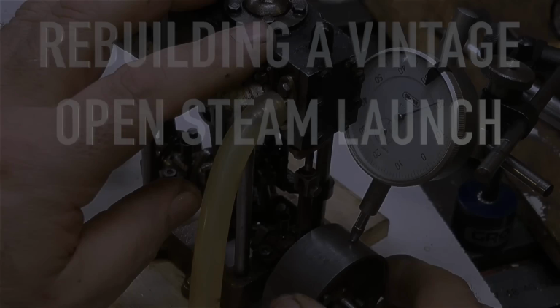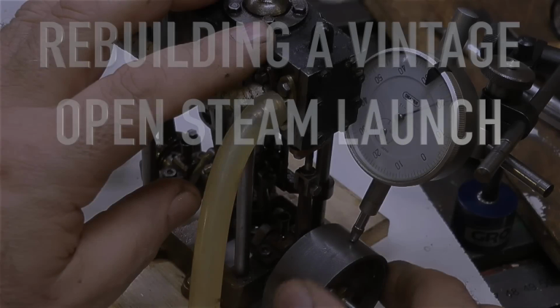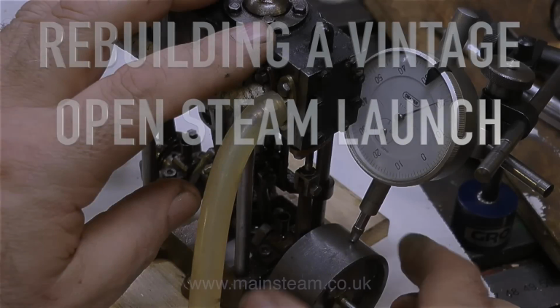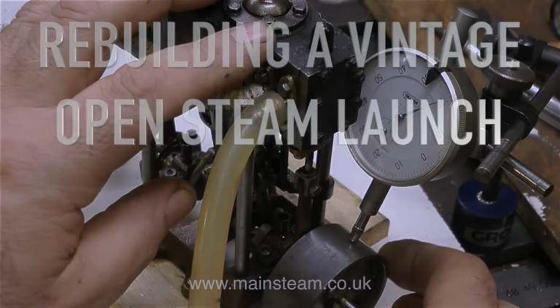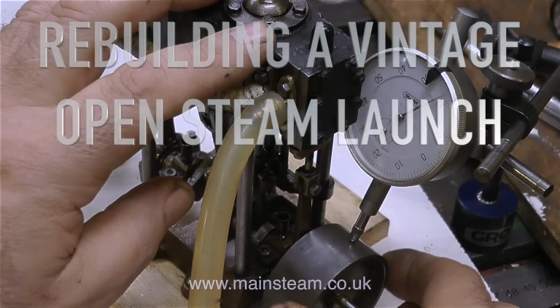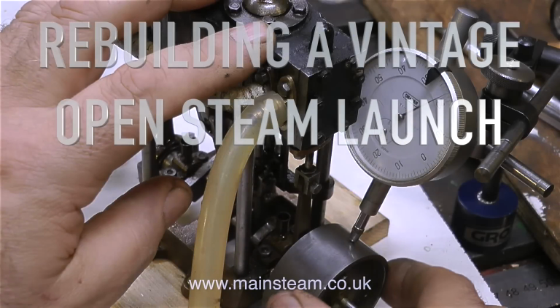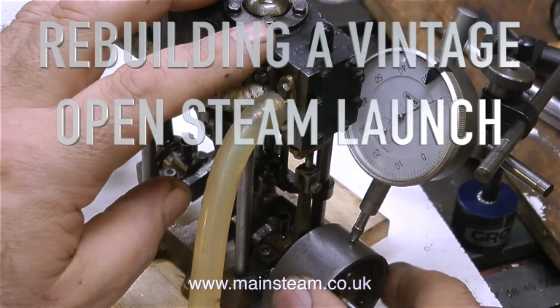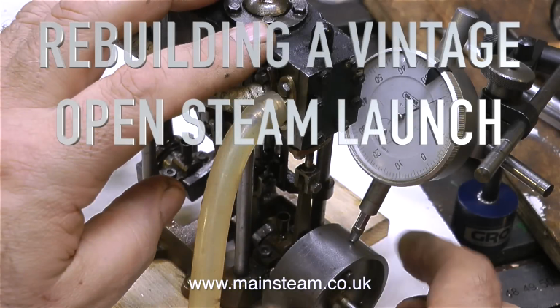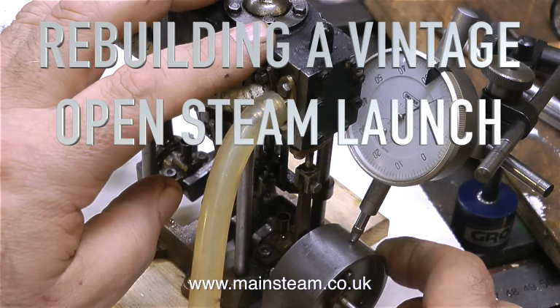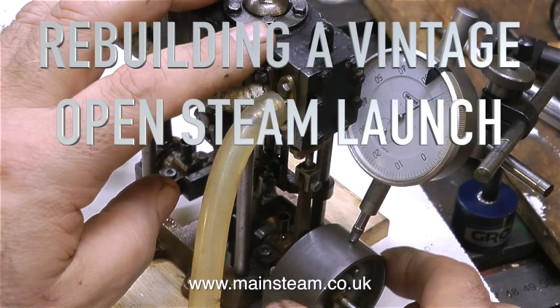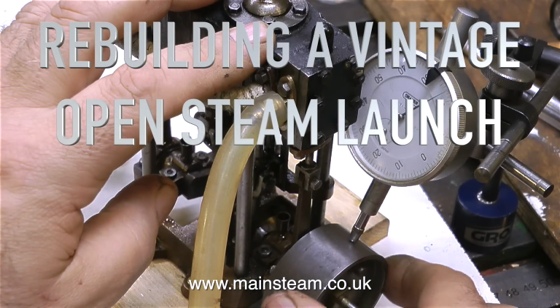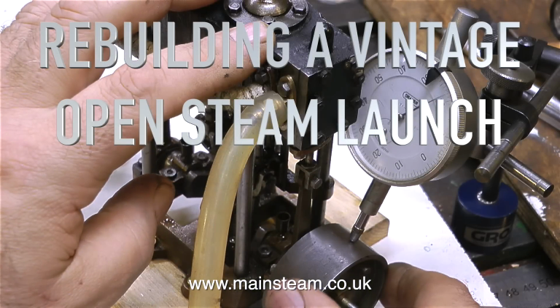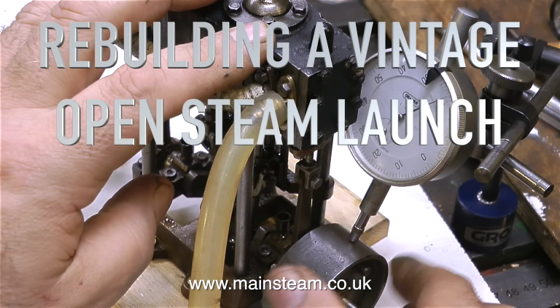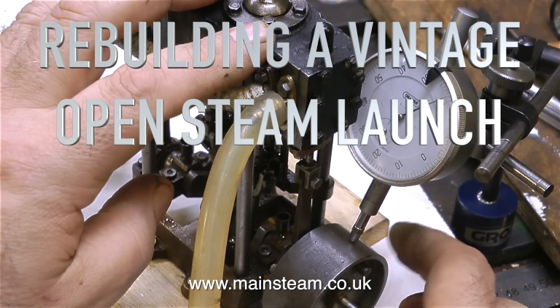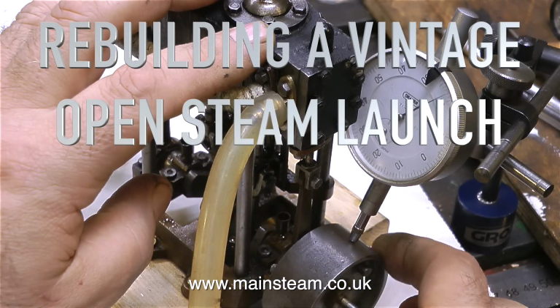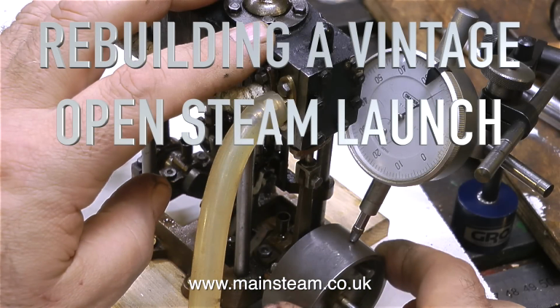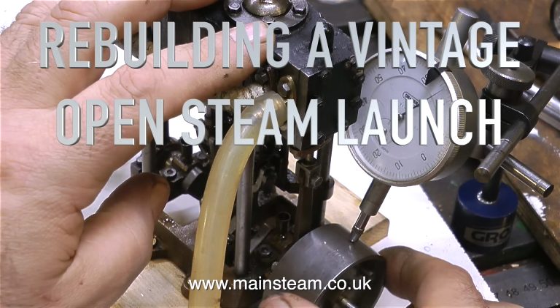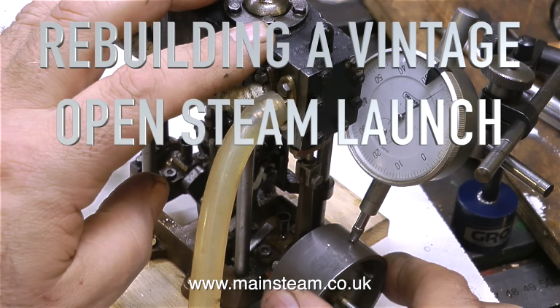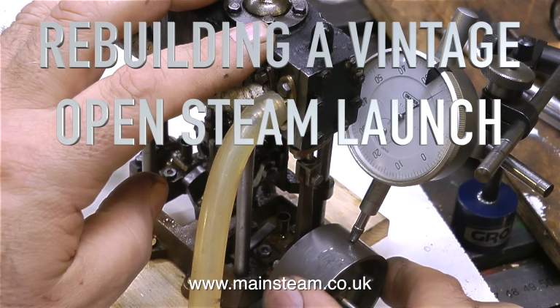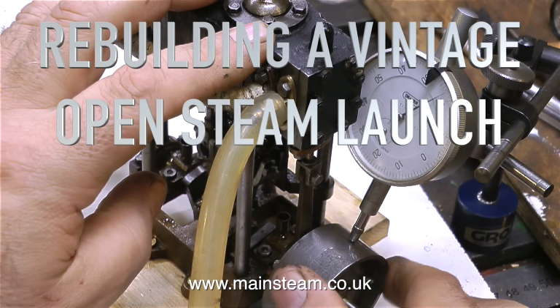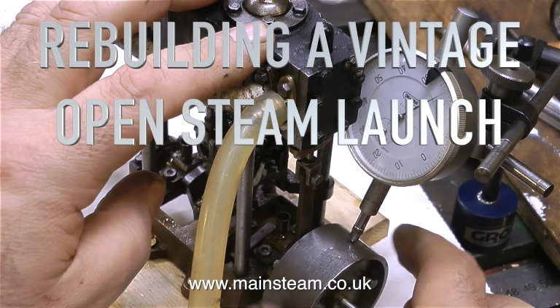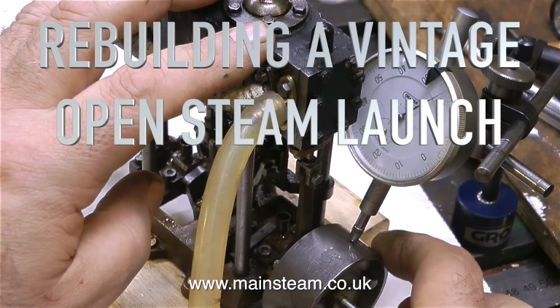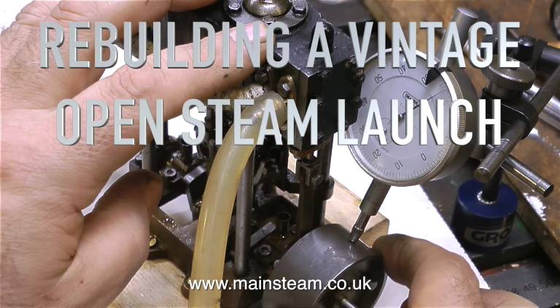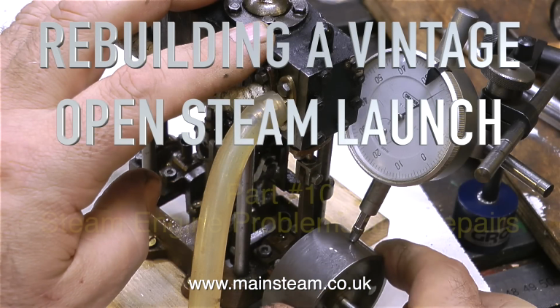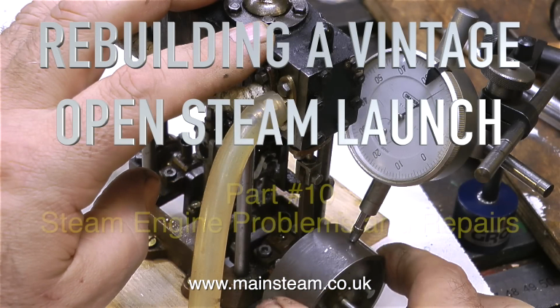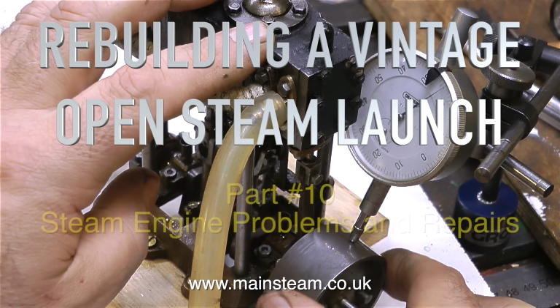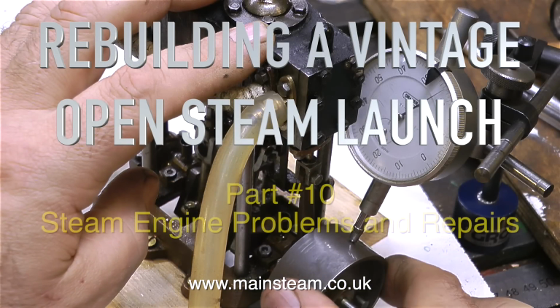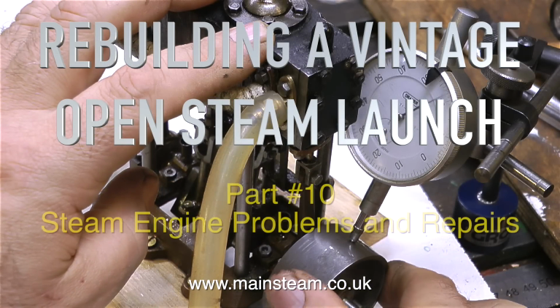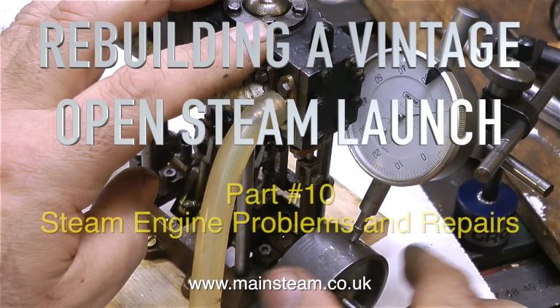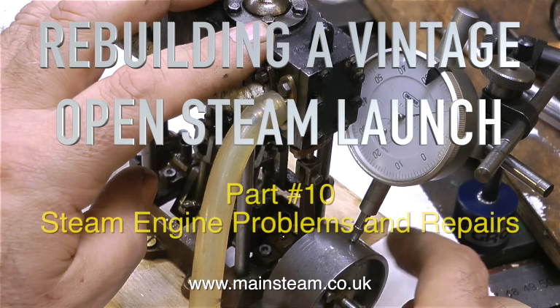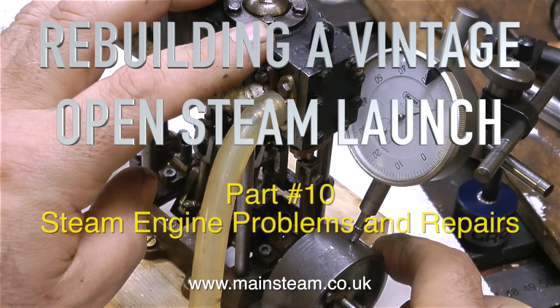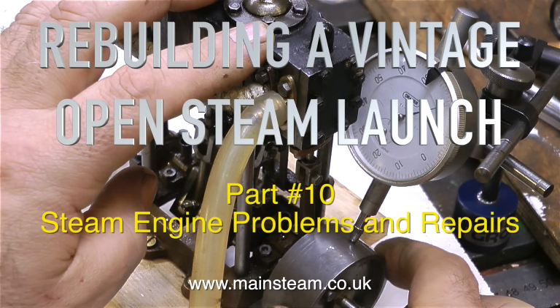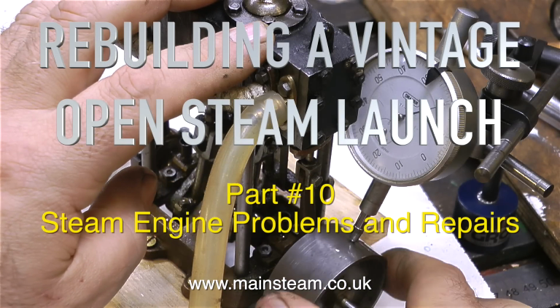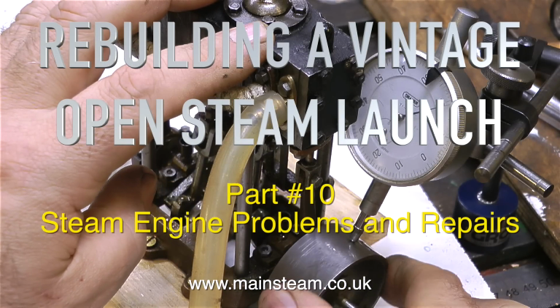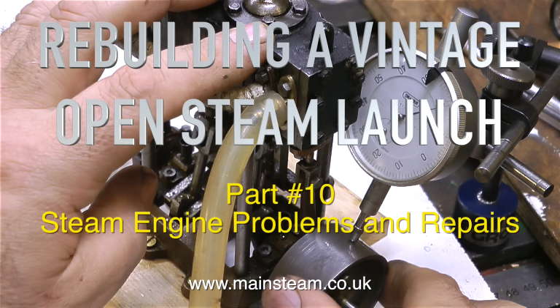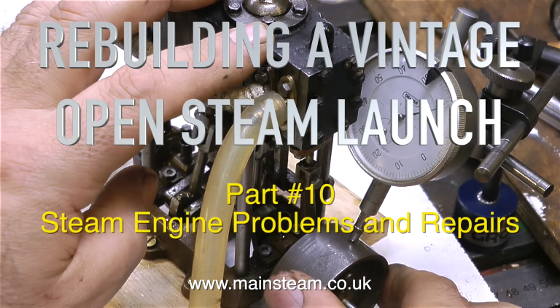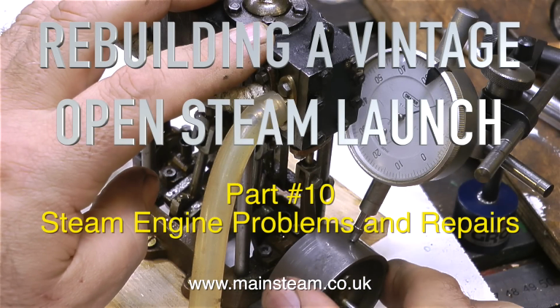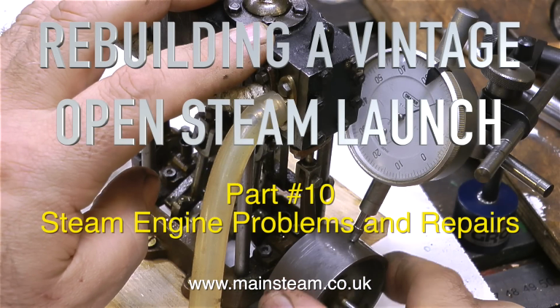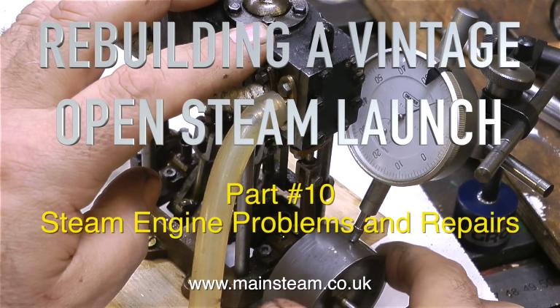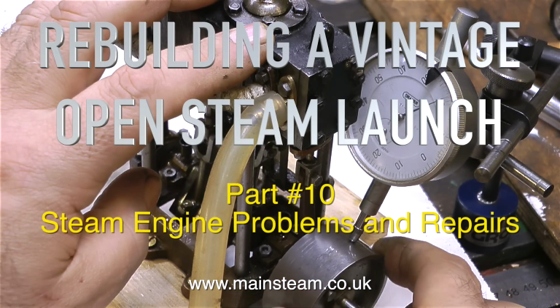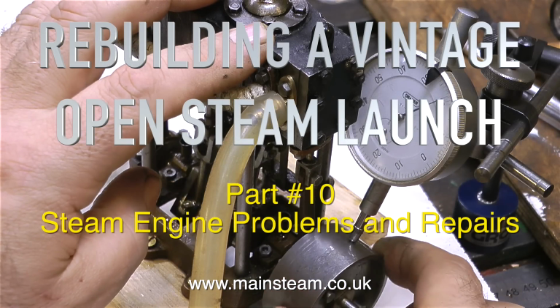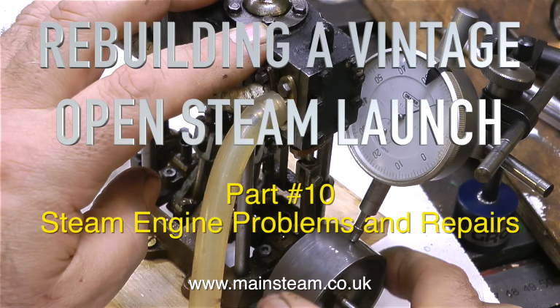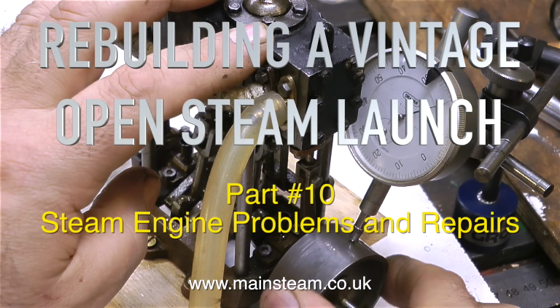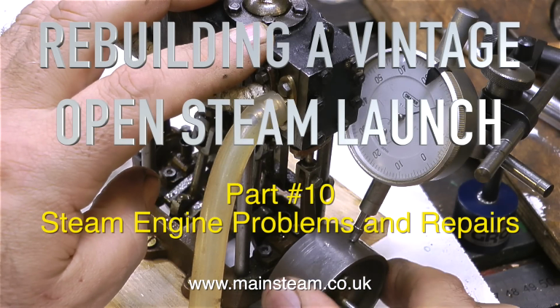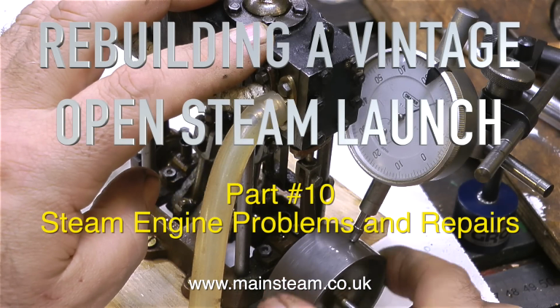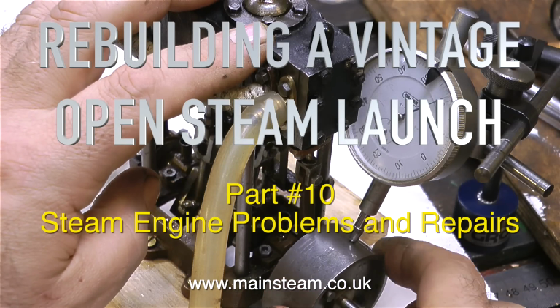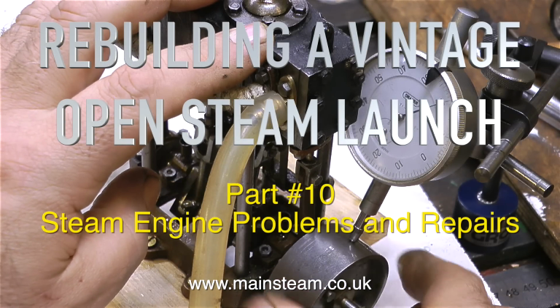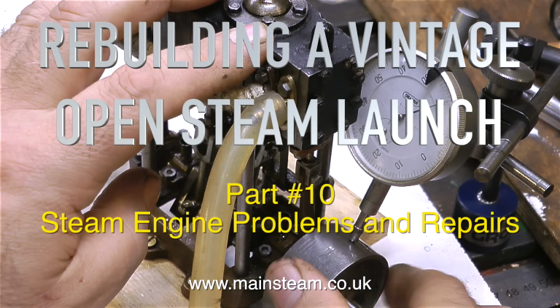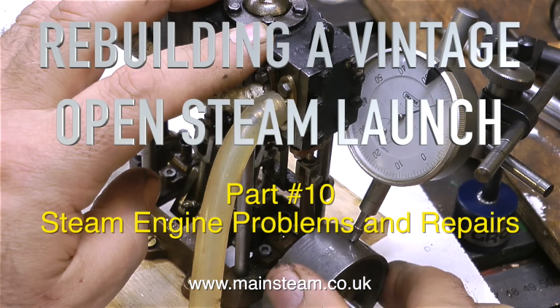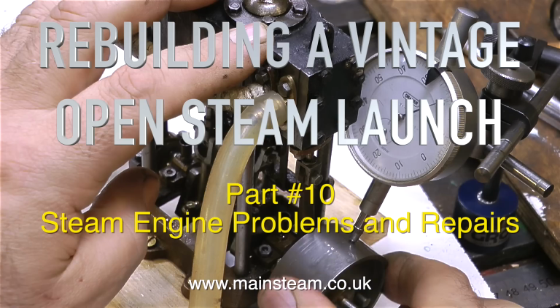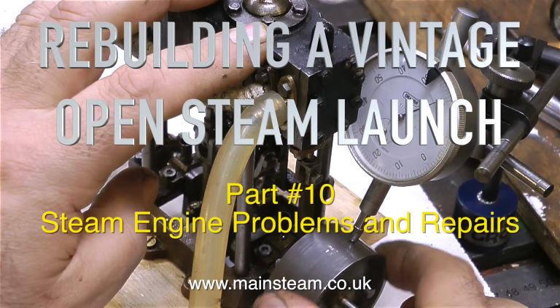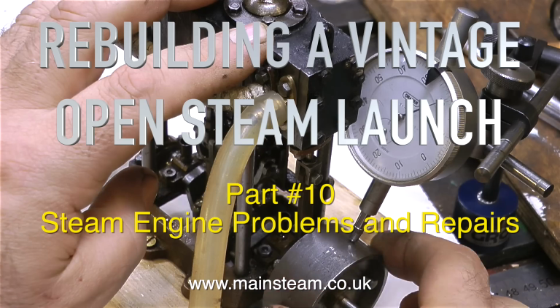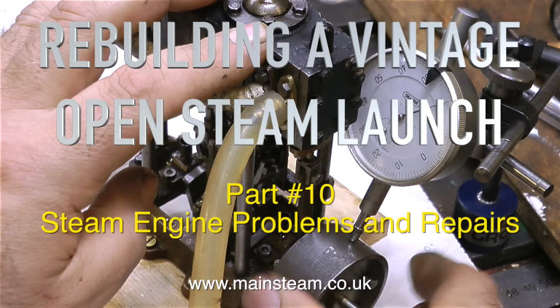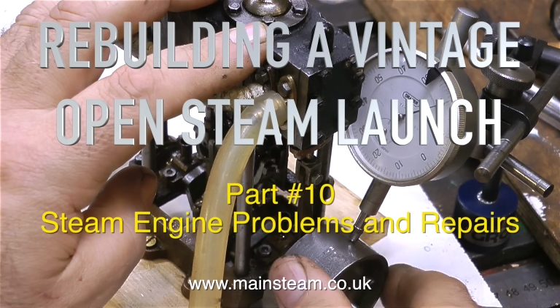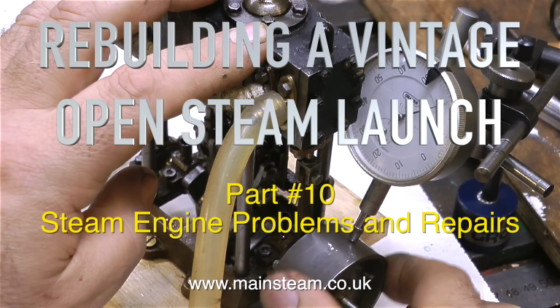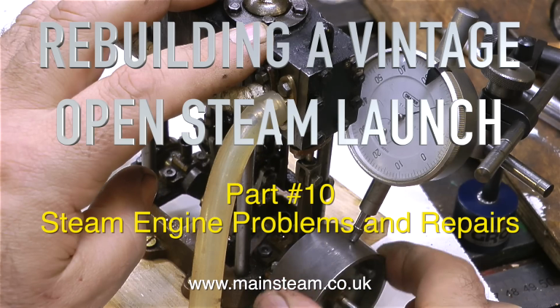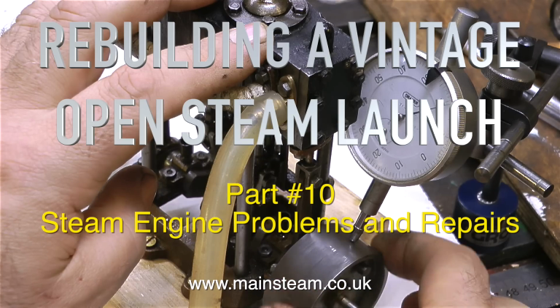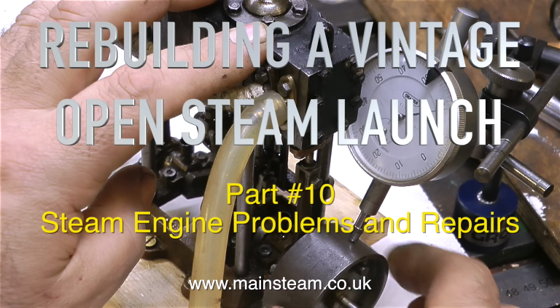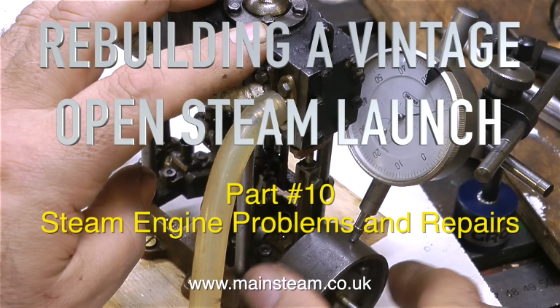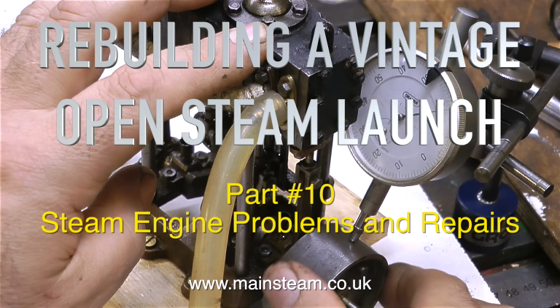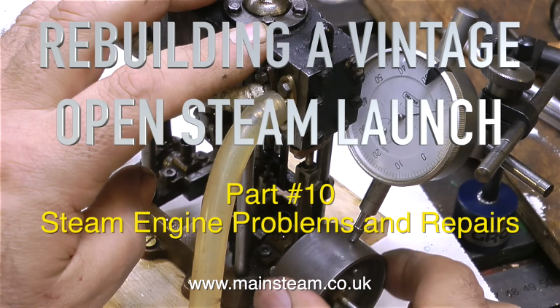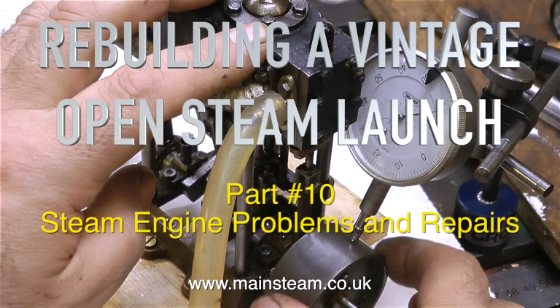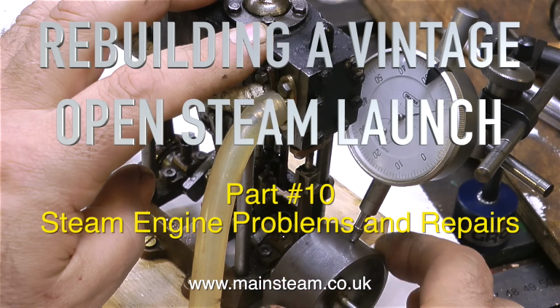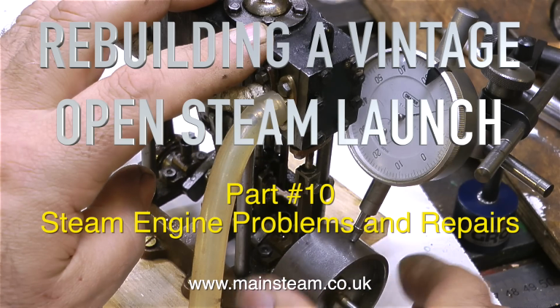Rebuilding a vintage open steam launch, part 10, and it's time to look at the engine. This one is steam engine problems and repairs.